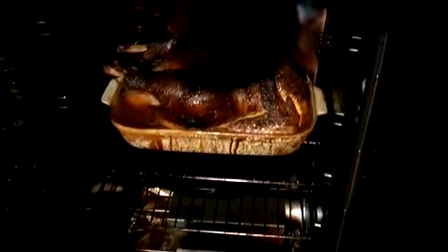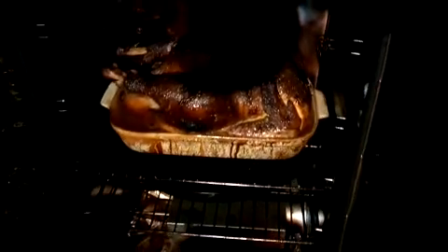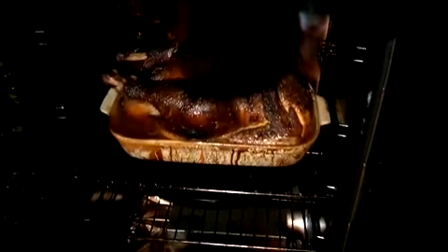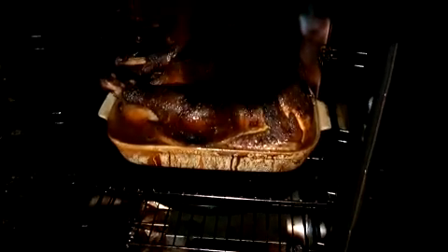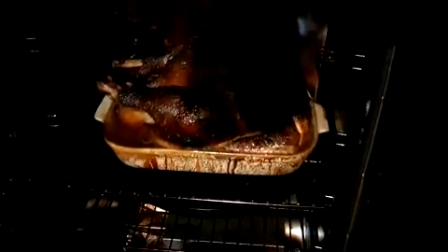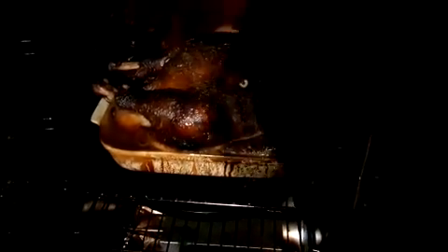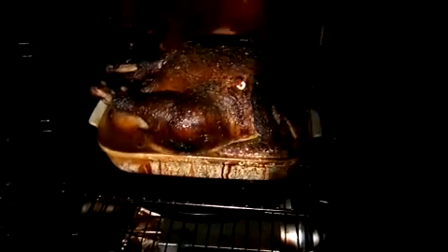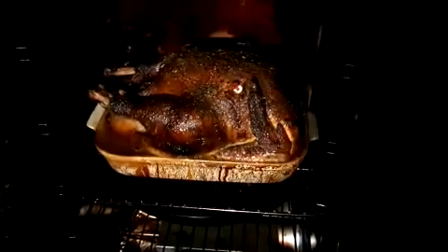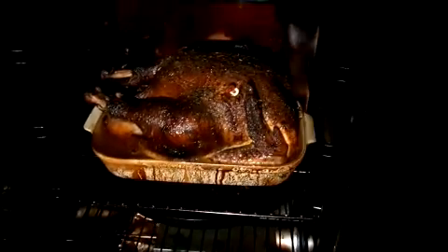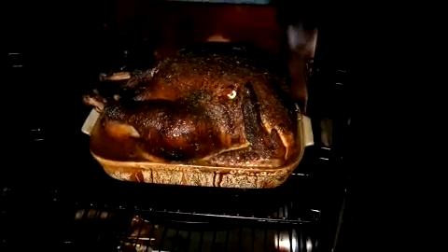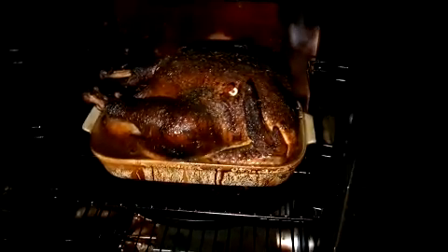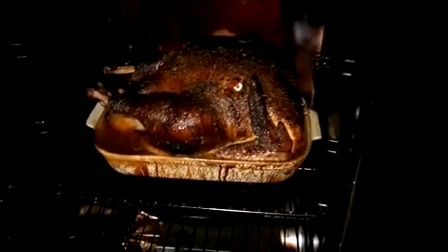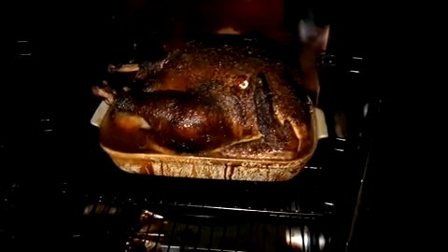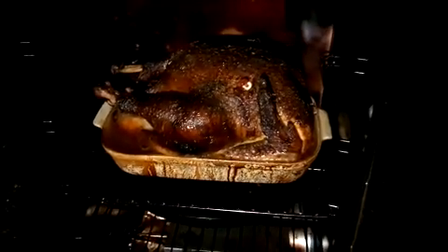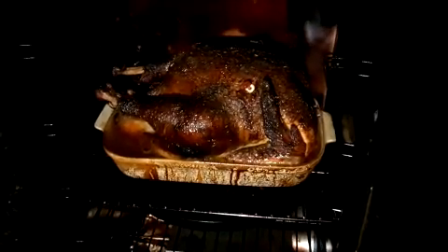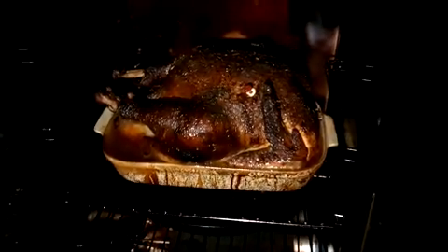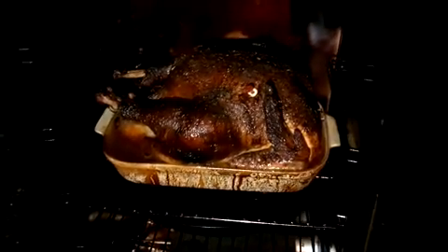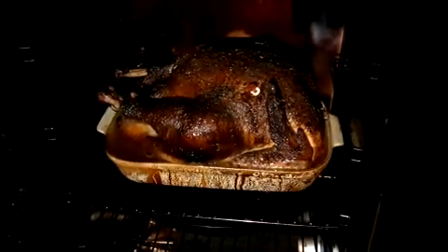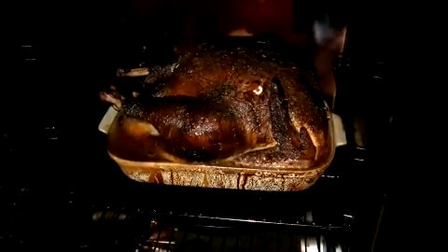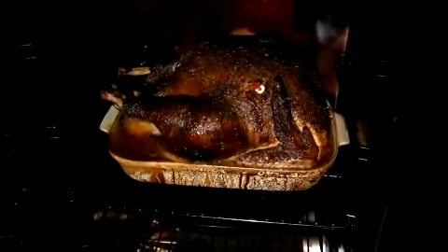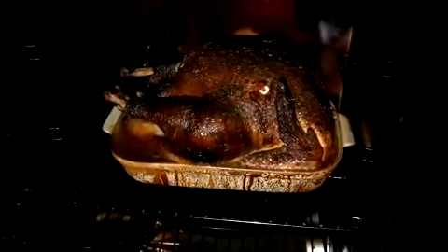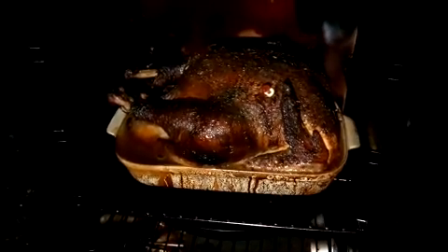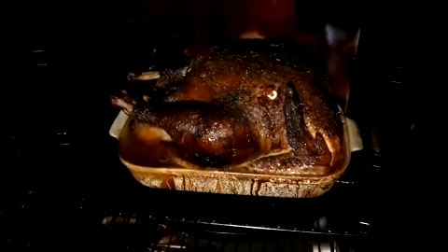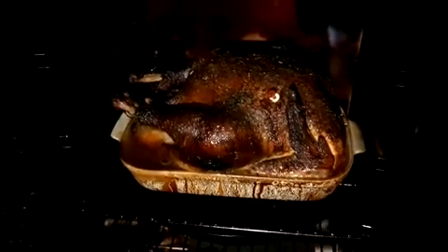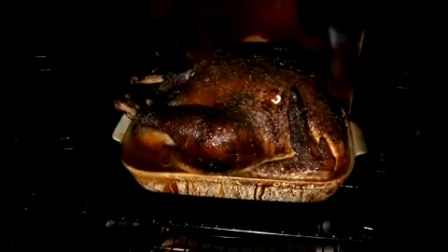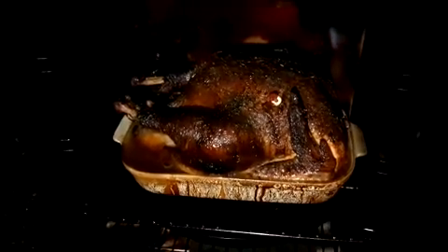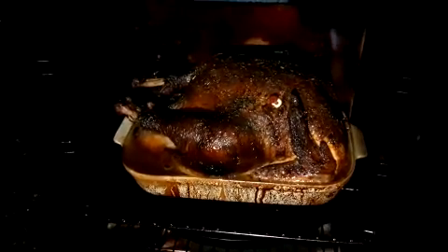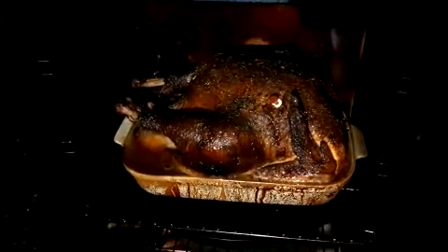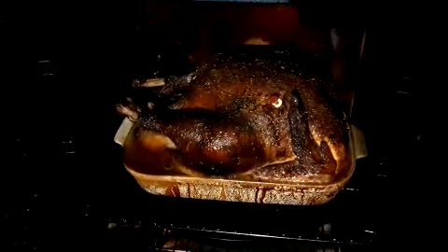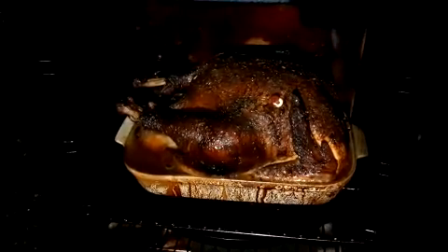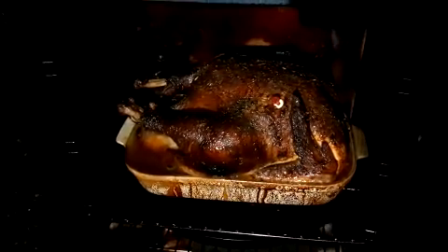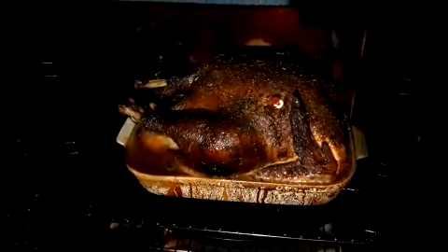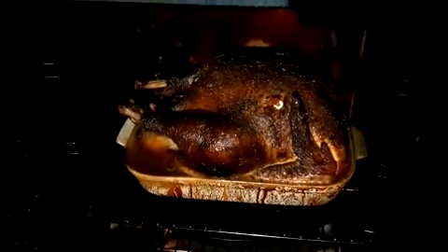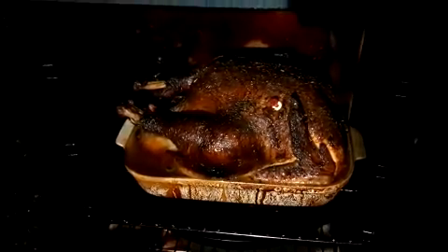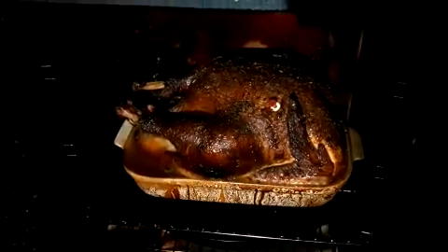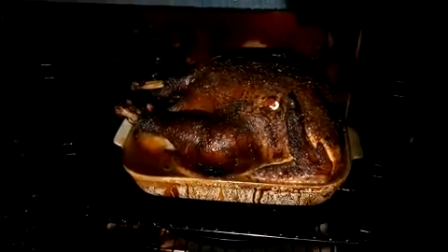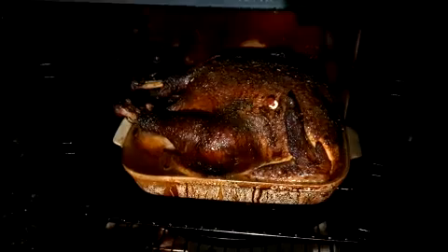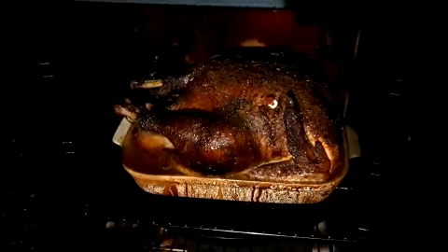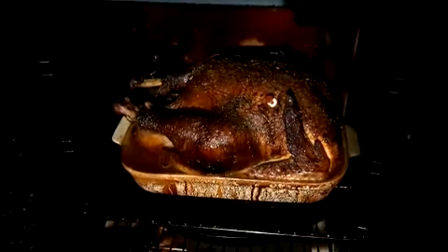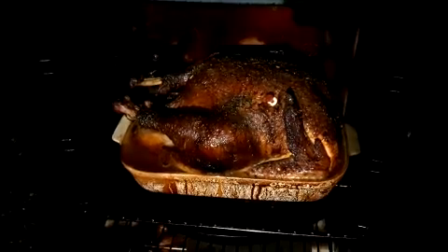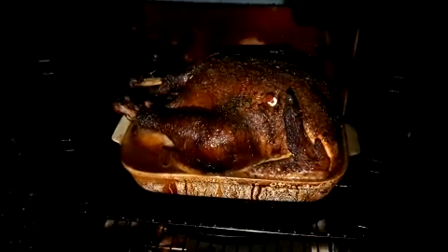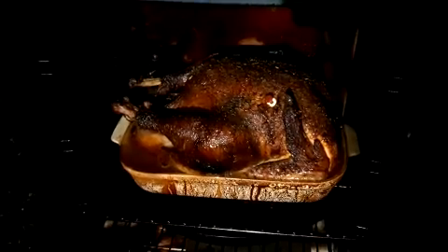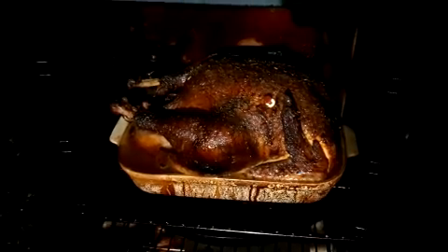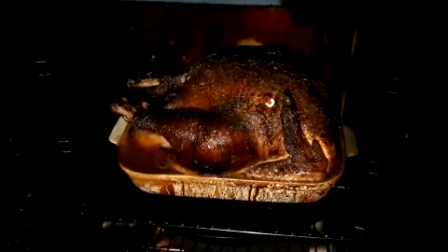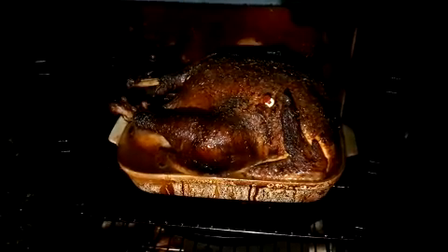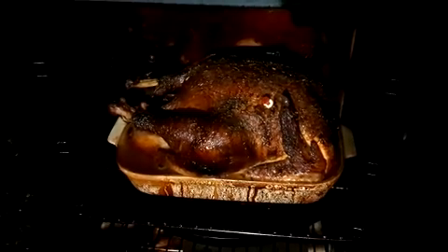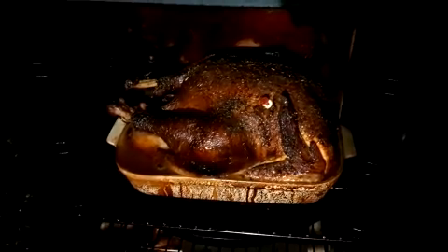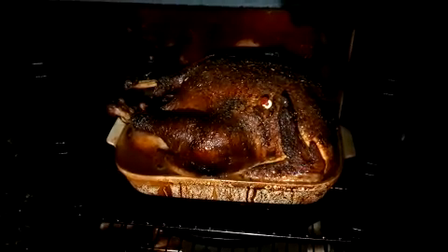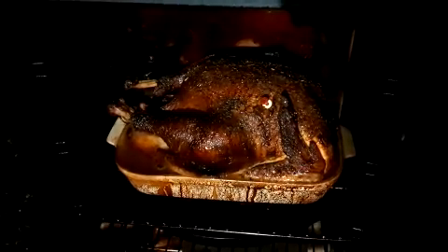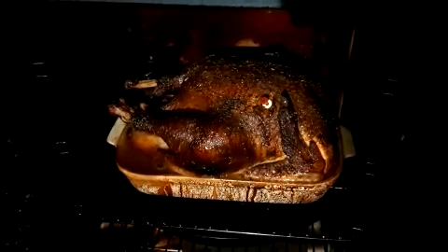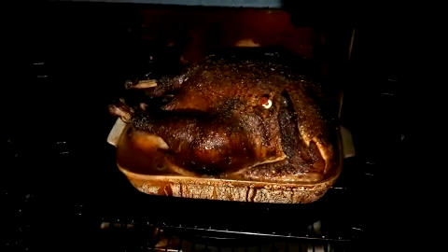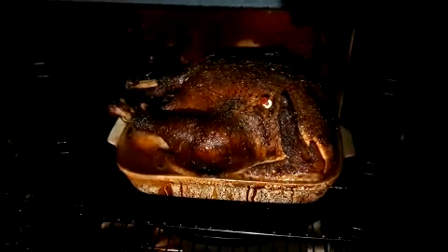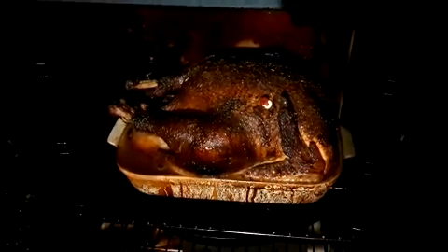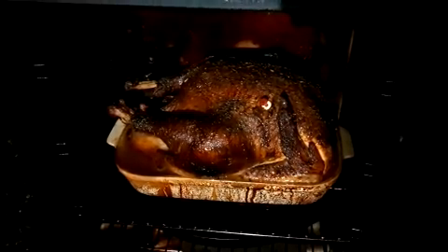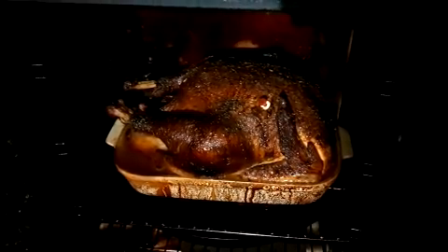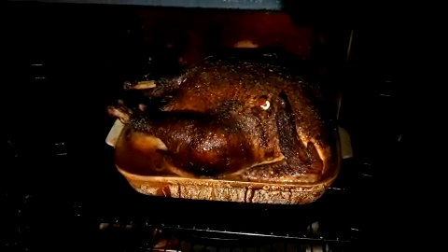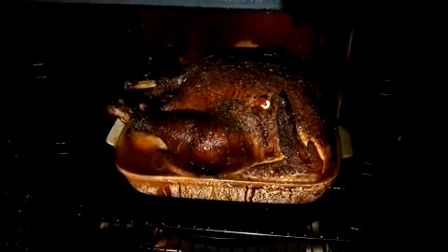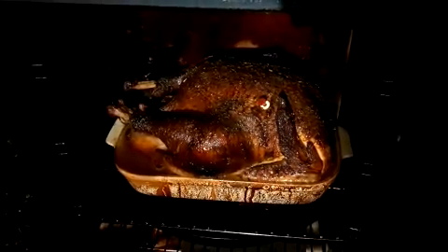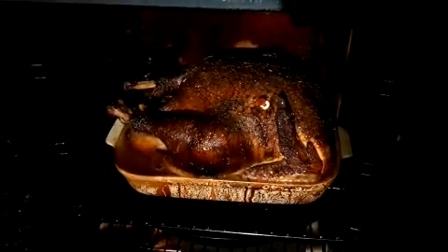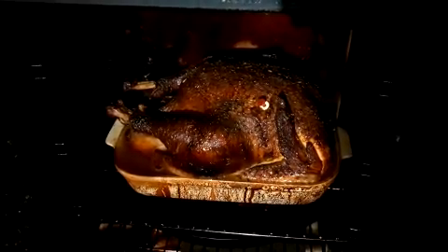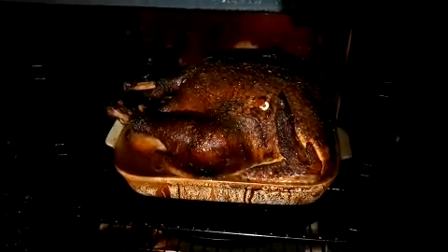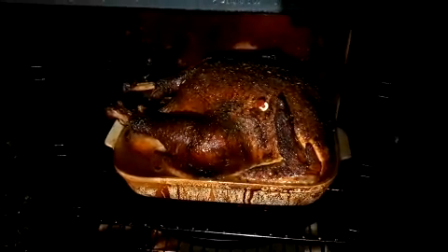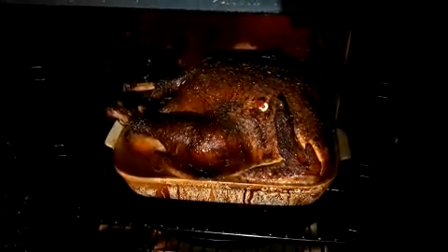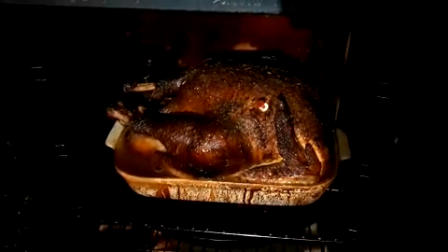Here's our turkey, five and a half hours later. That is a beautiful bird. Ready to eat!